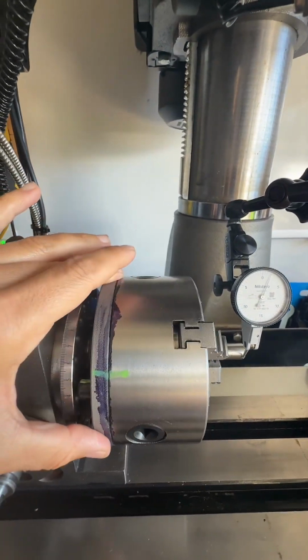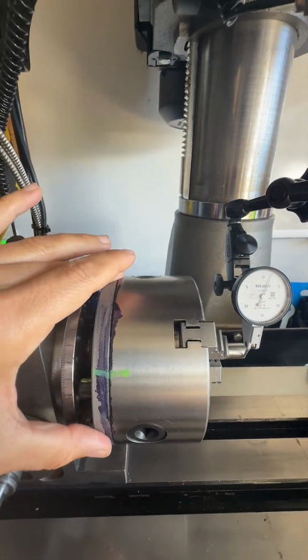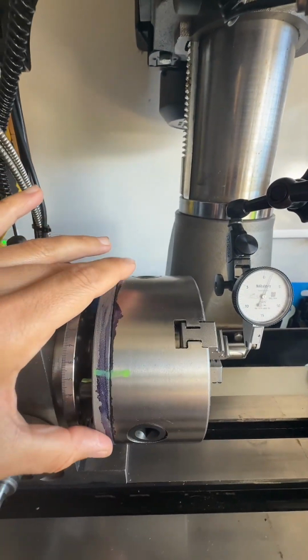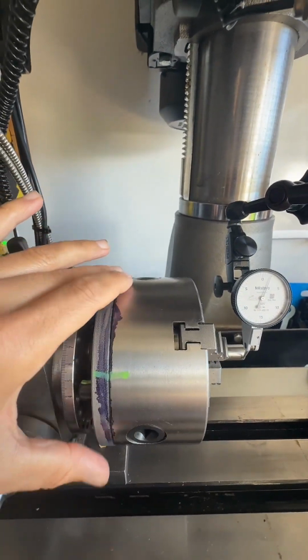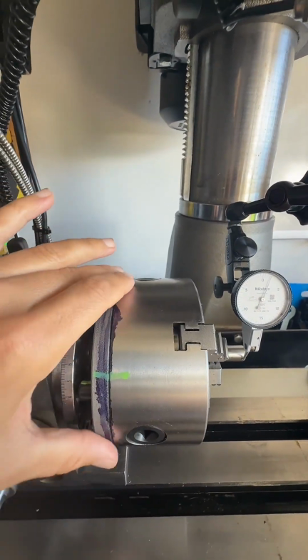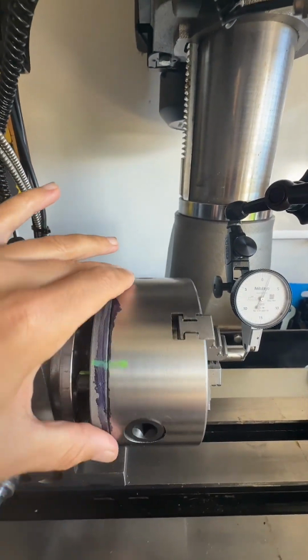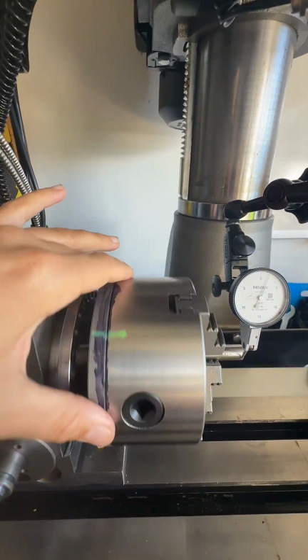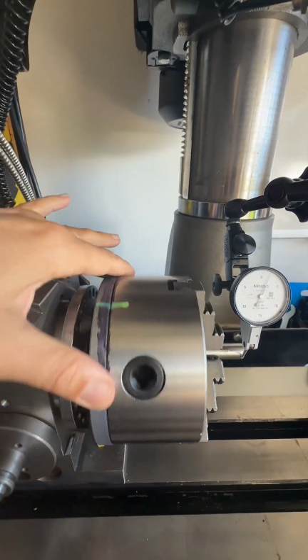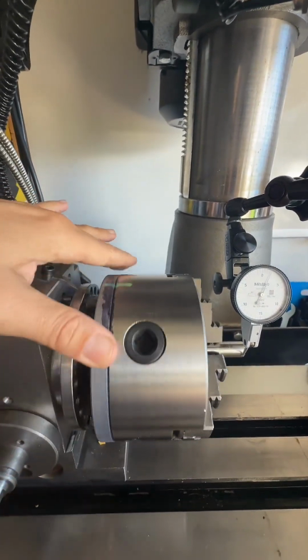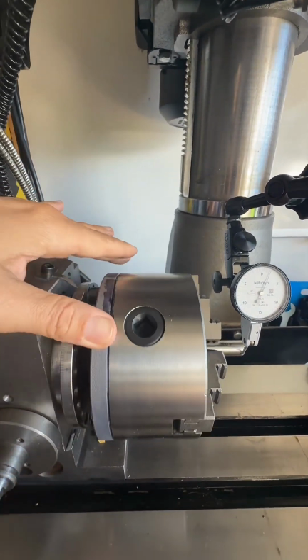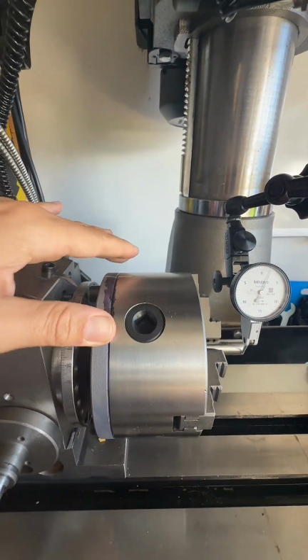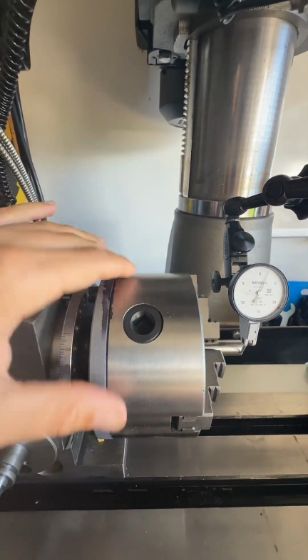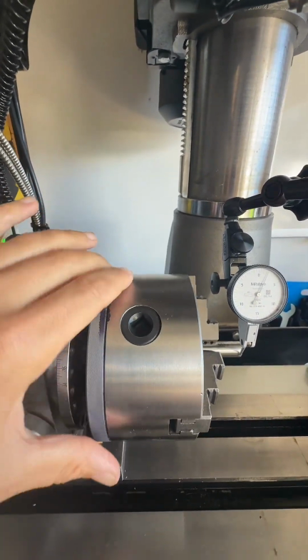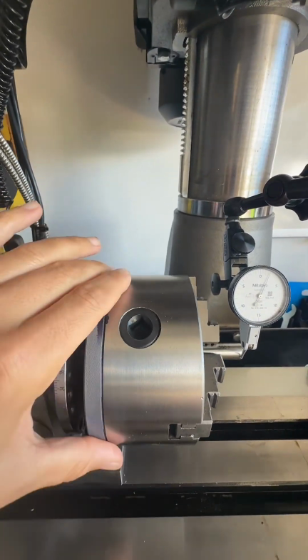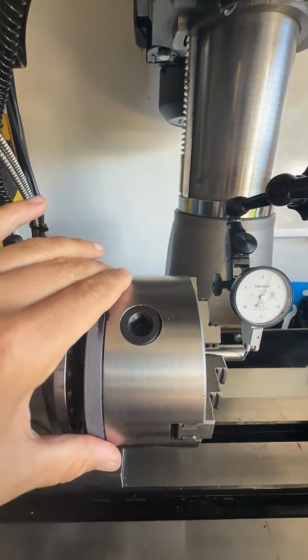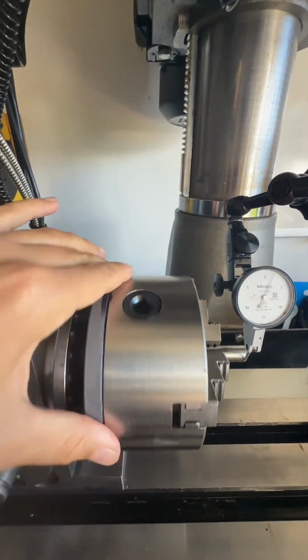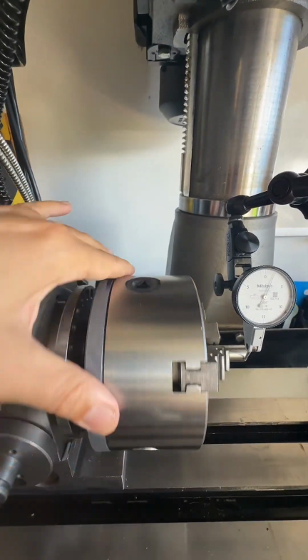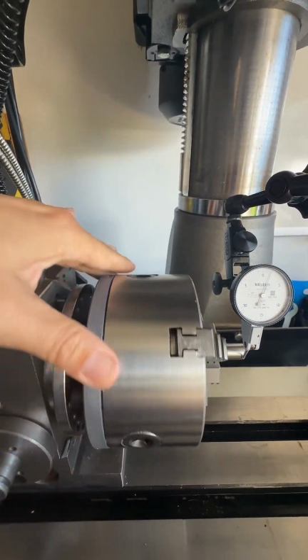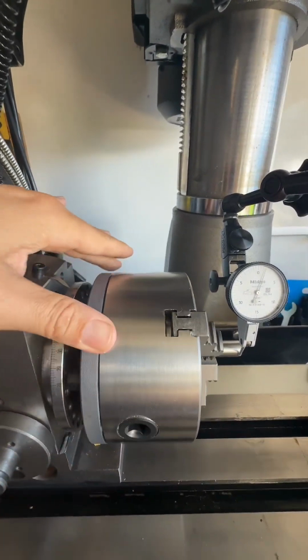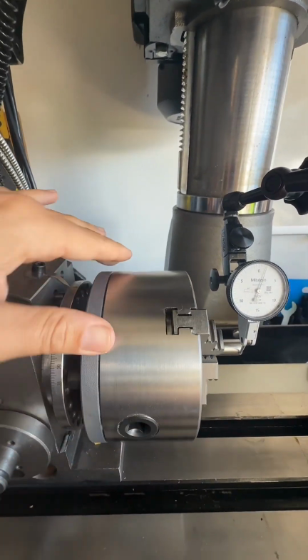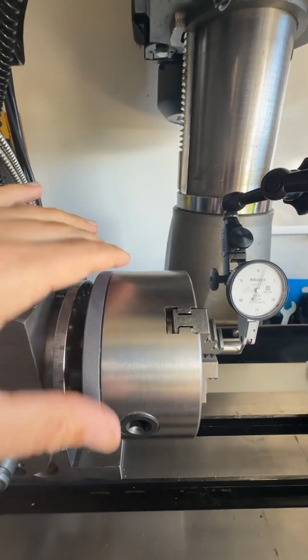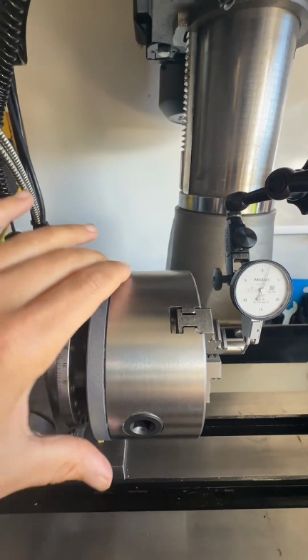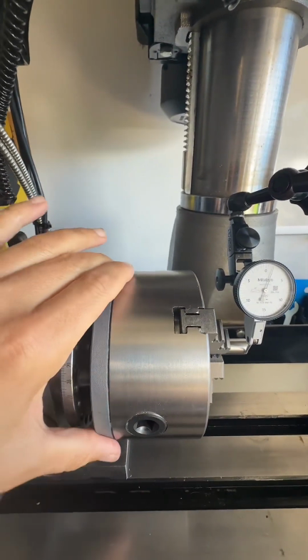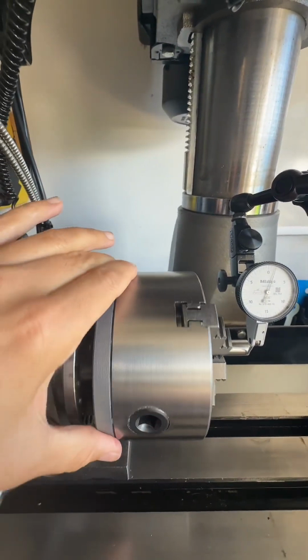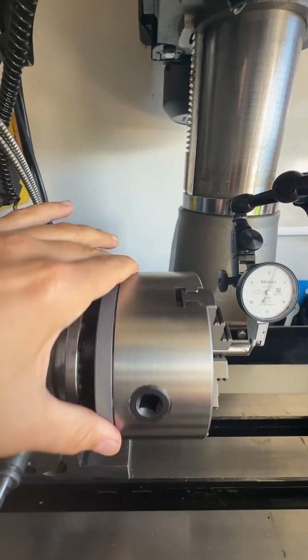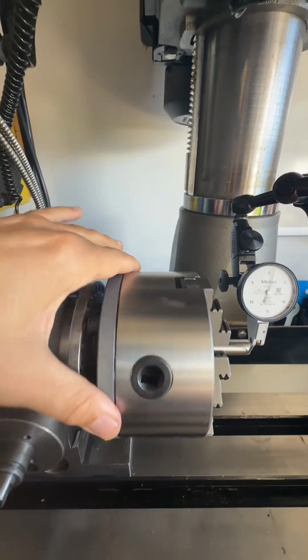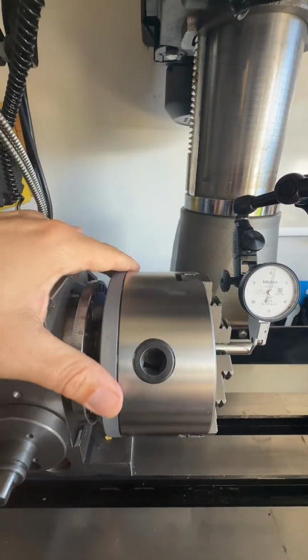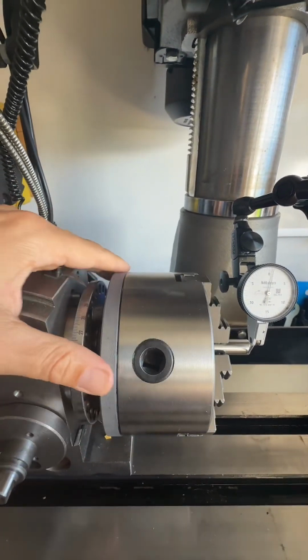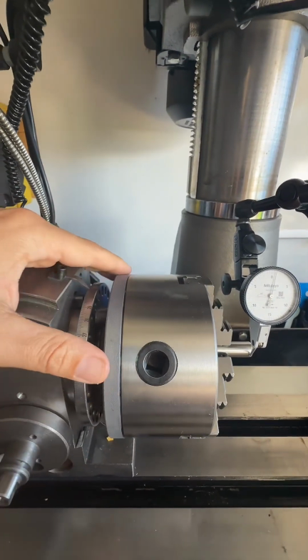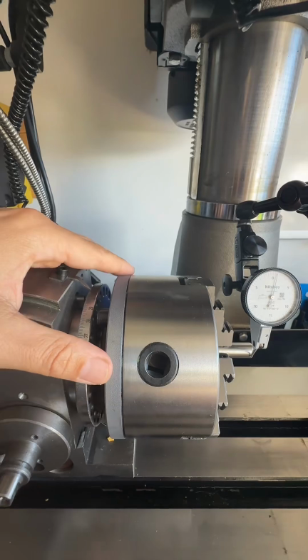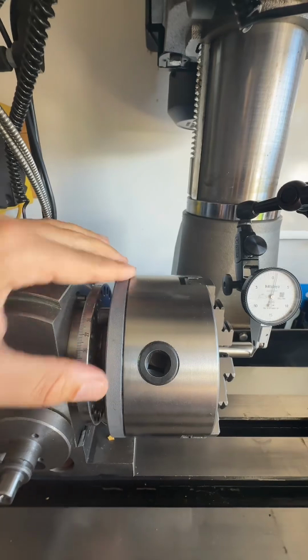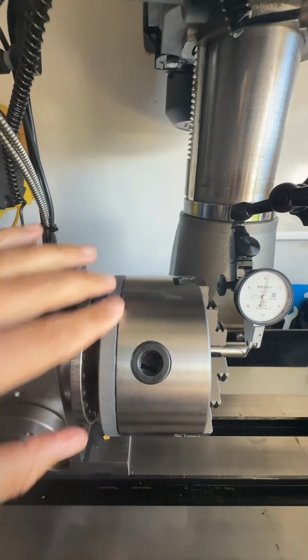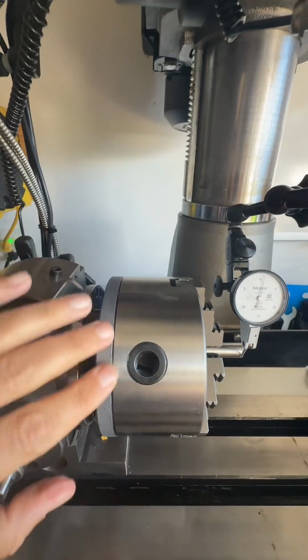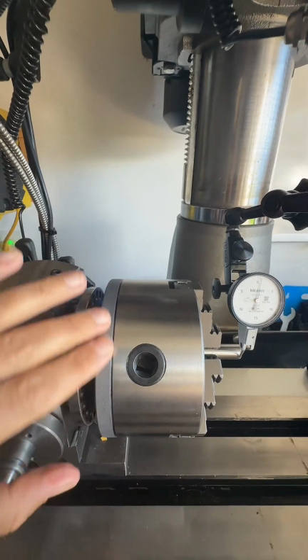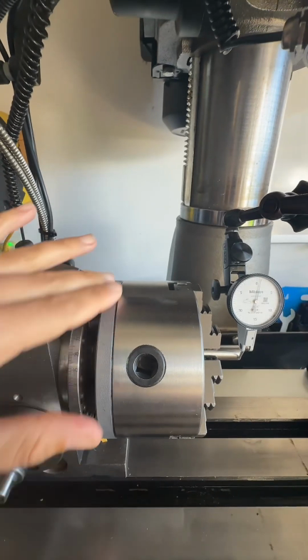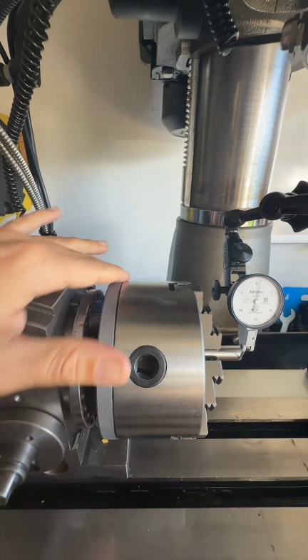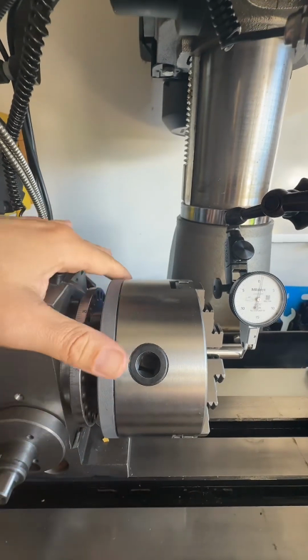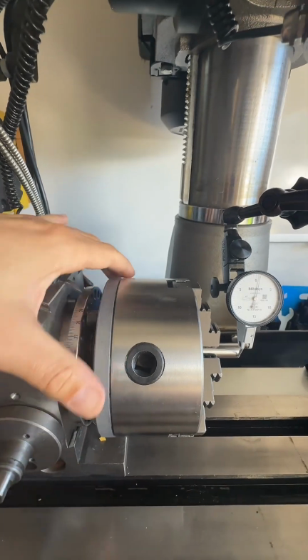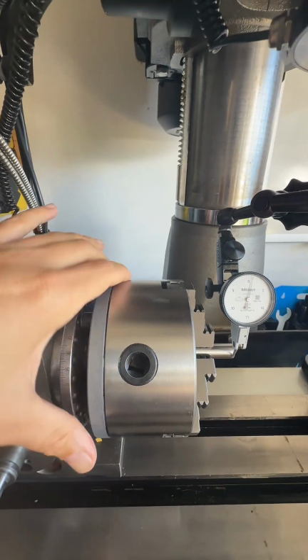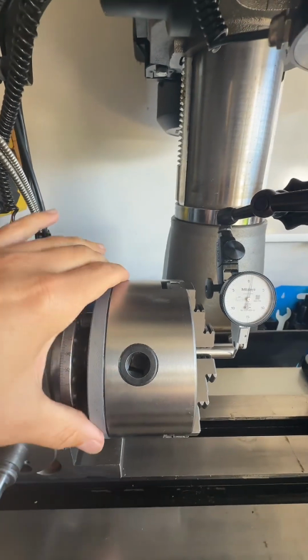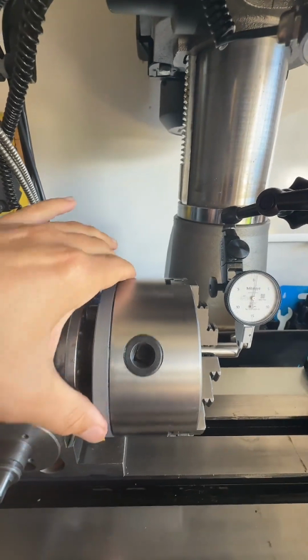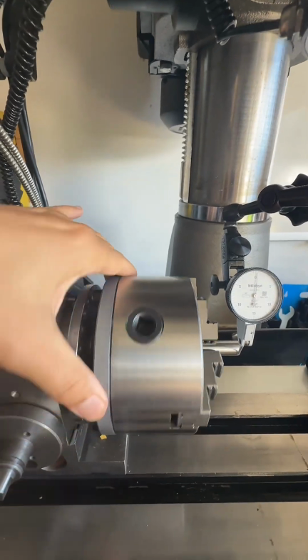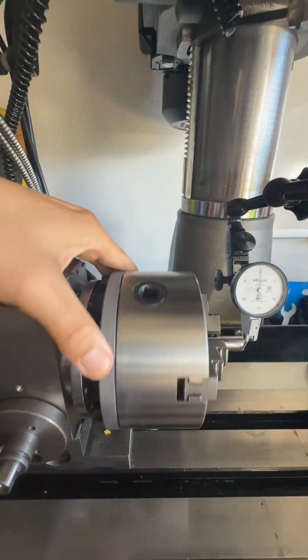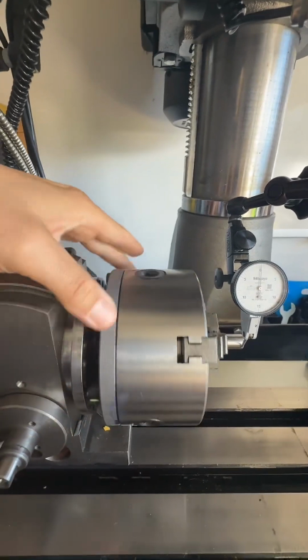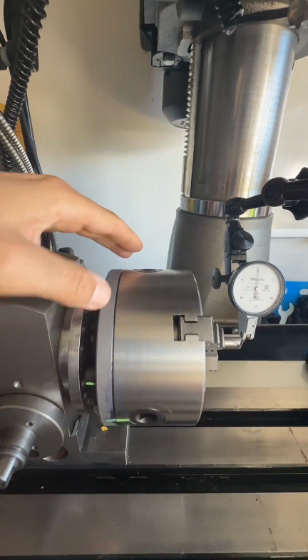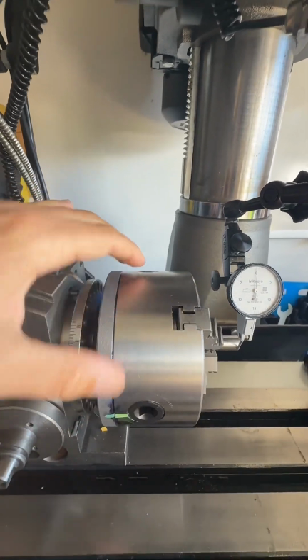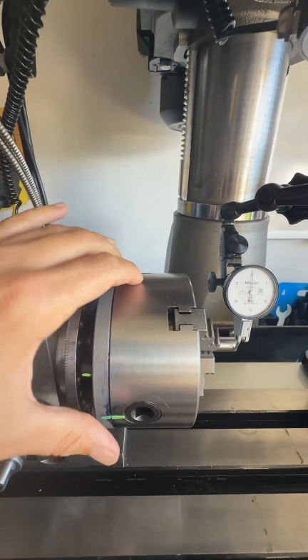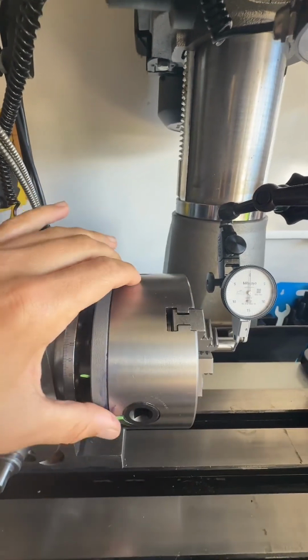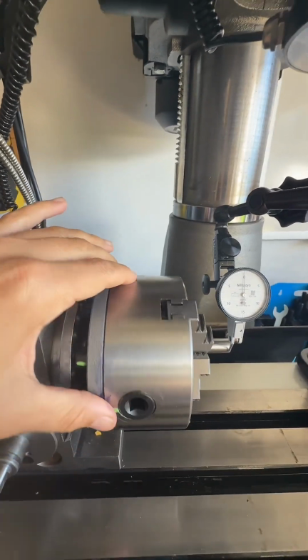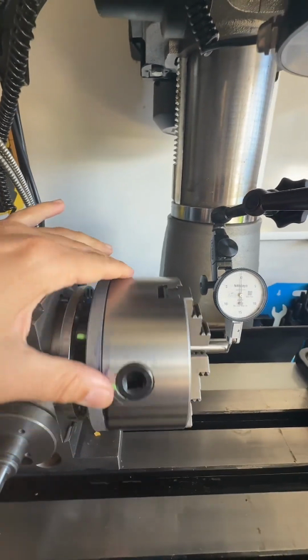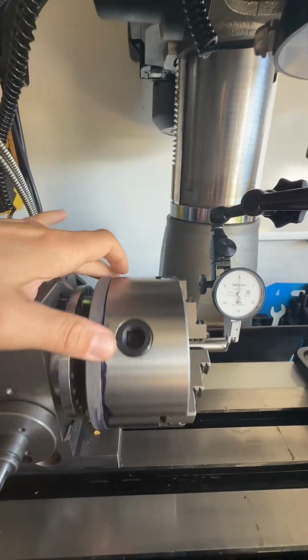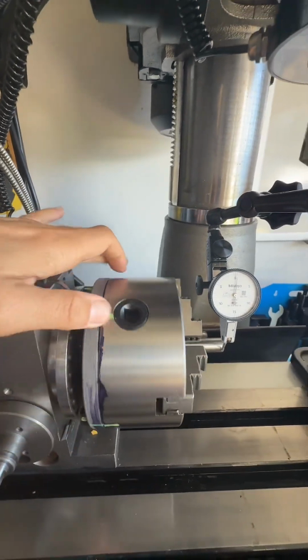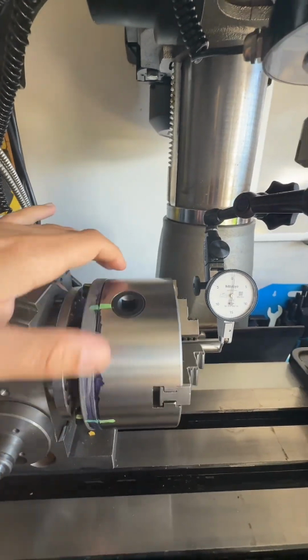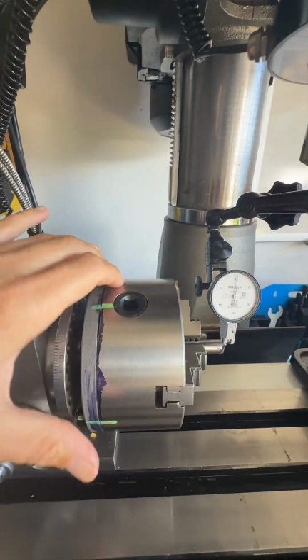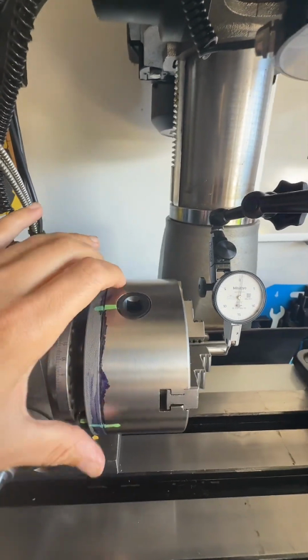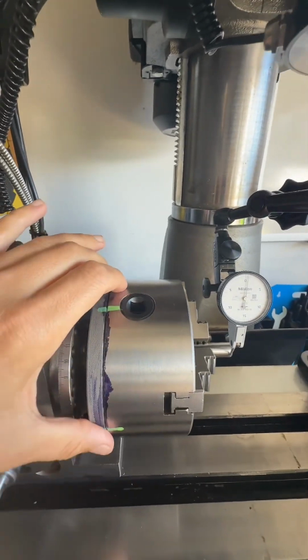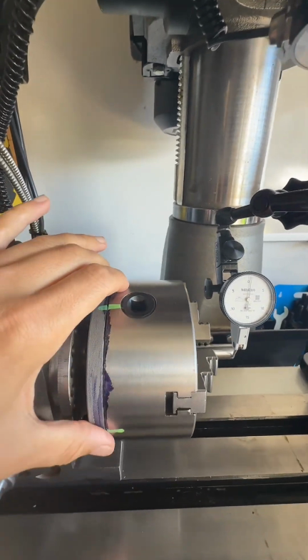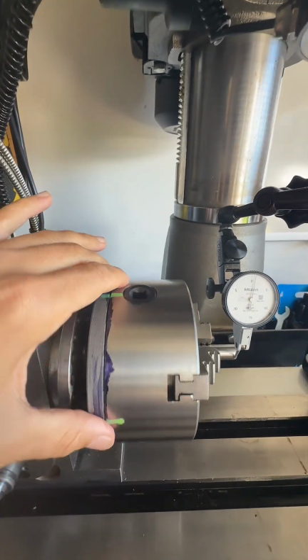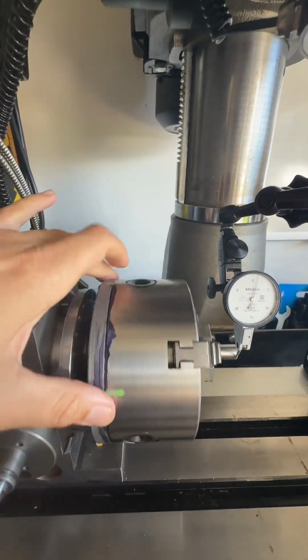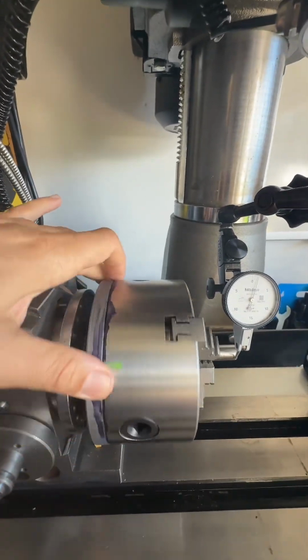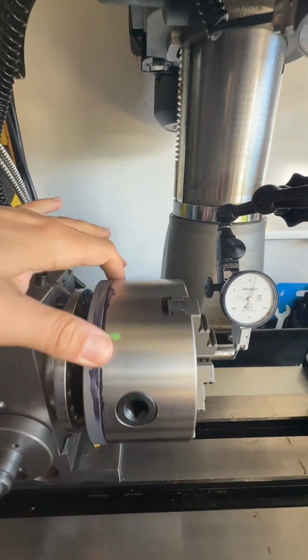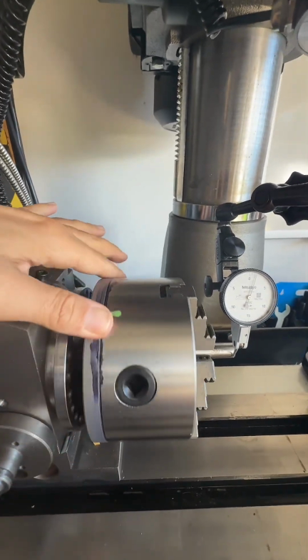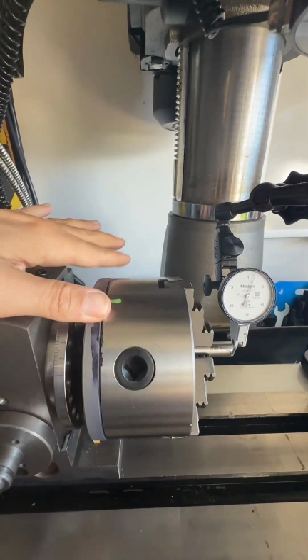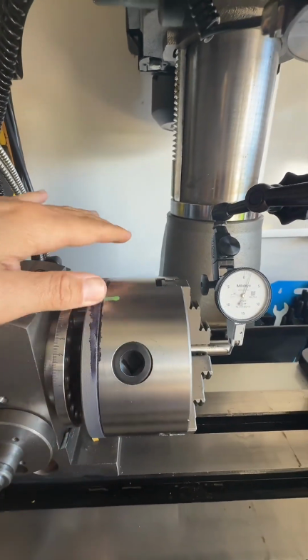We'll put some Dykem on it, rub it around, and see if there are high and low spots.